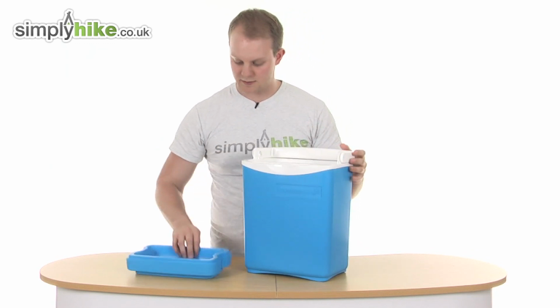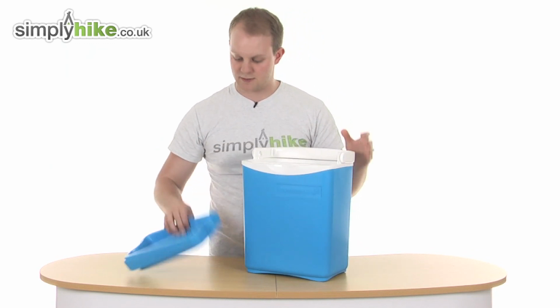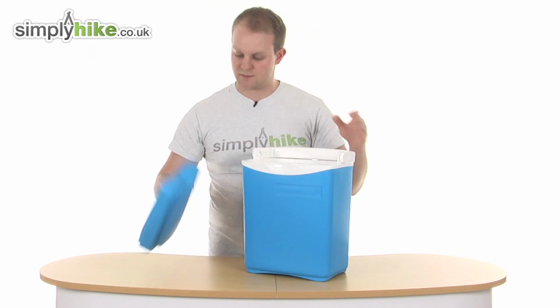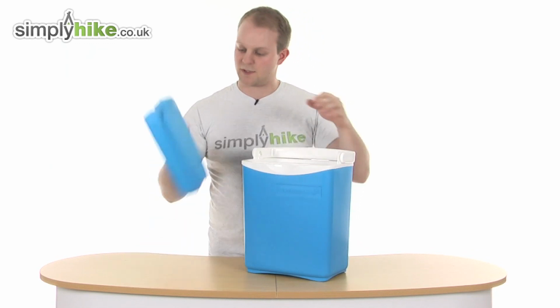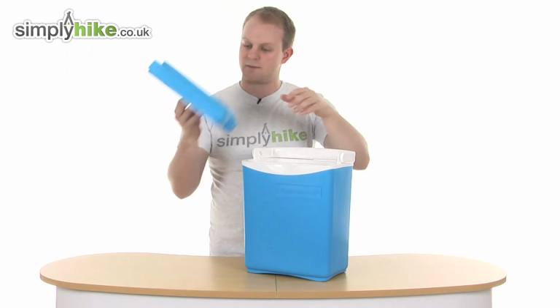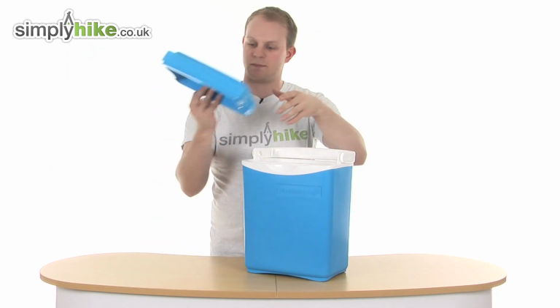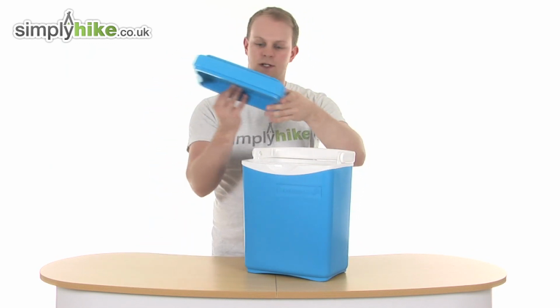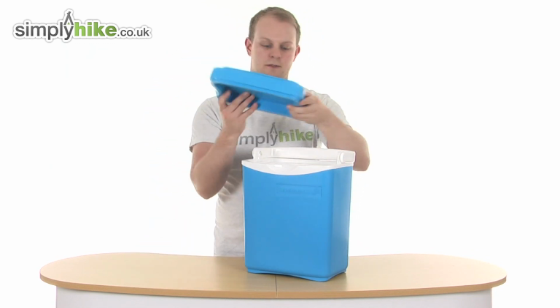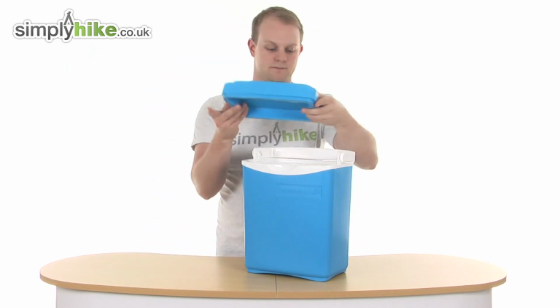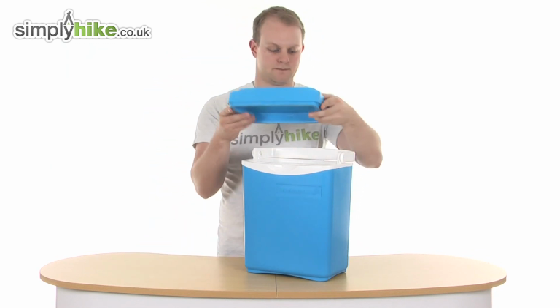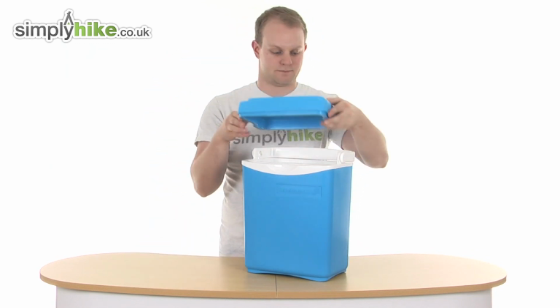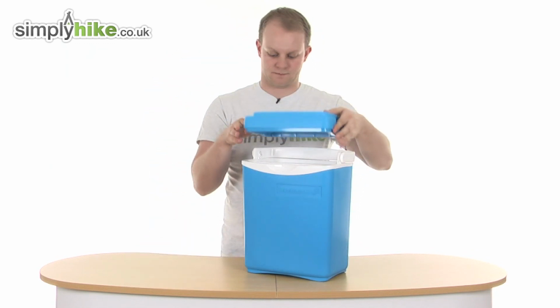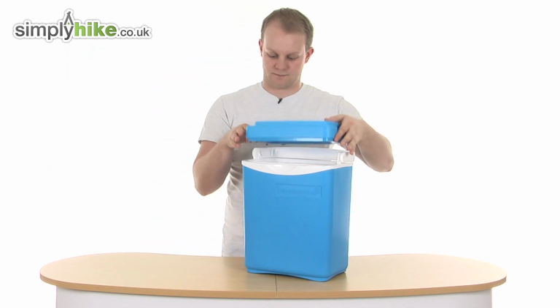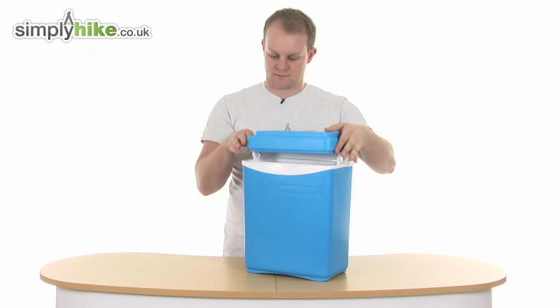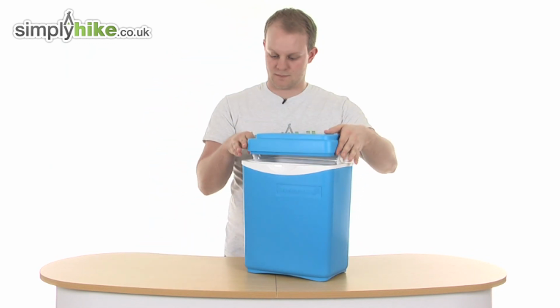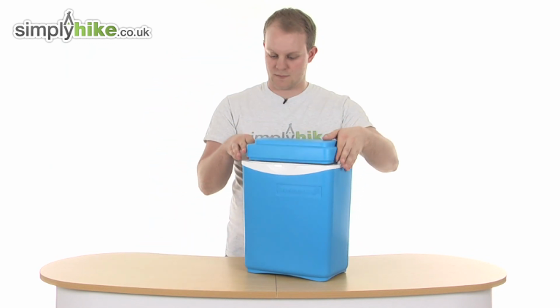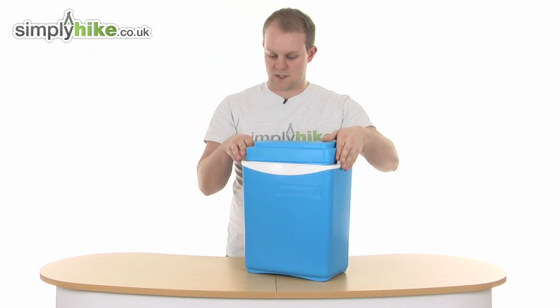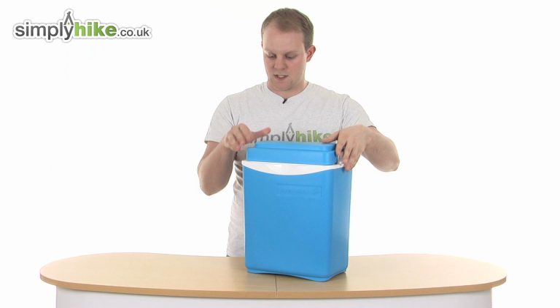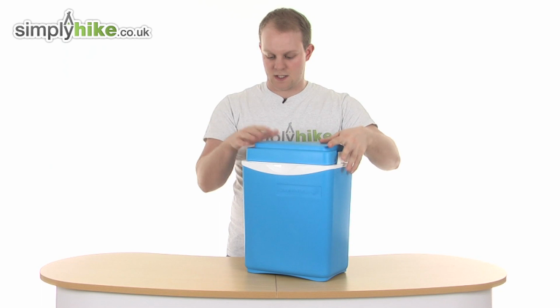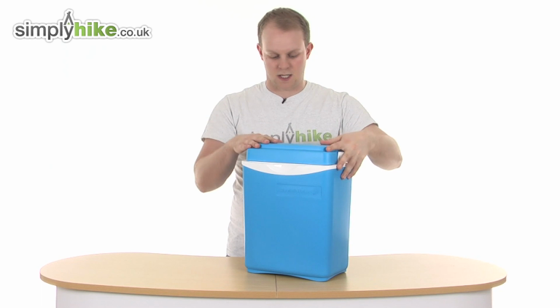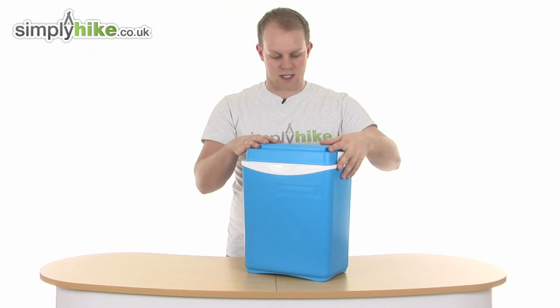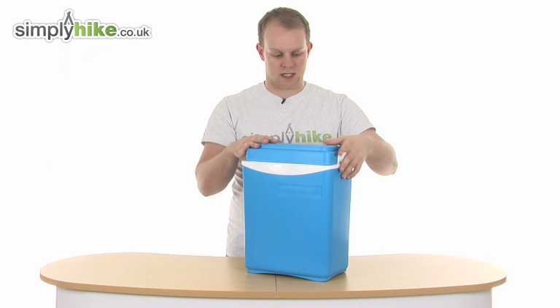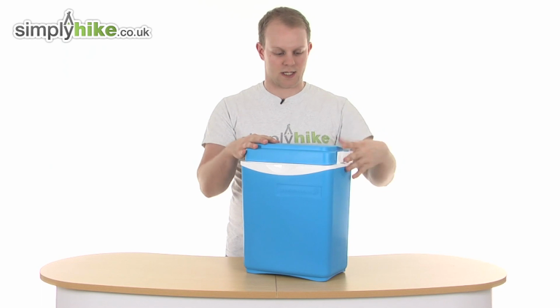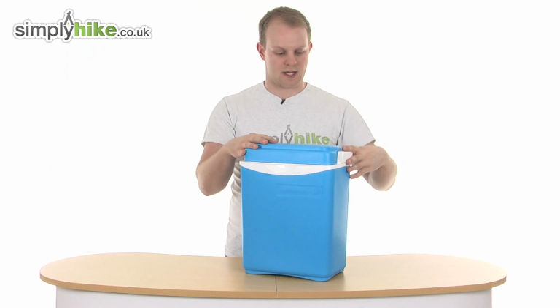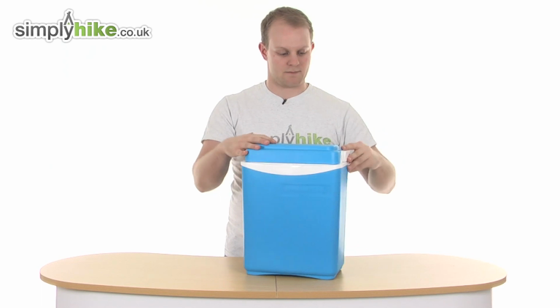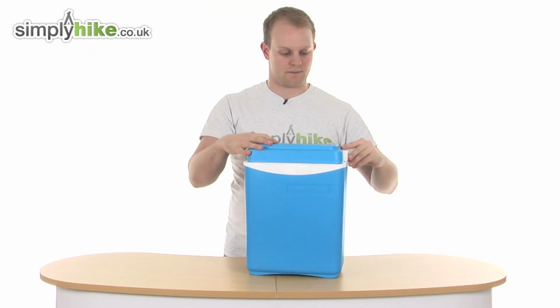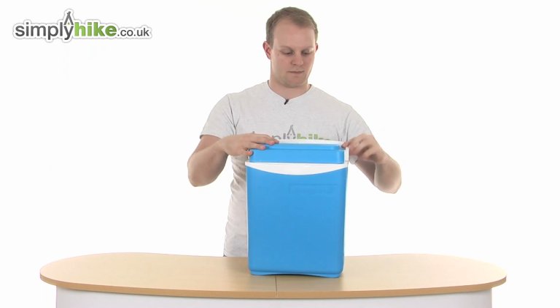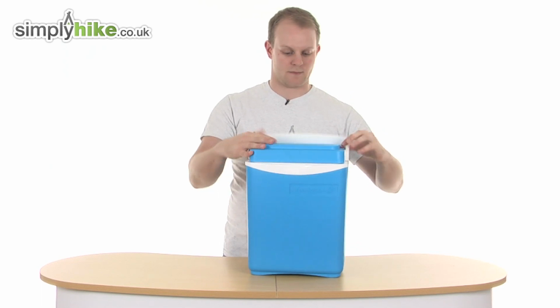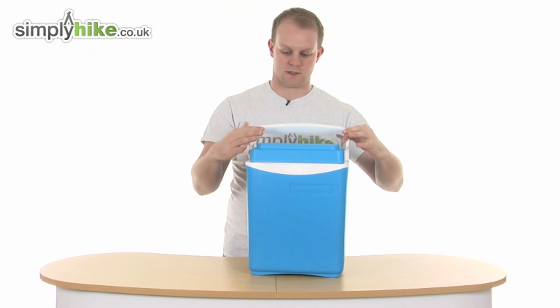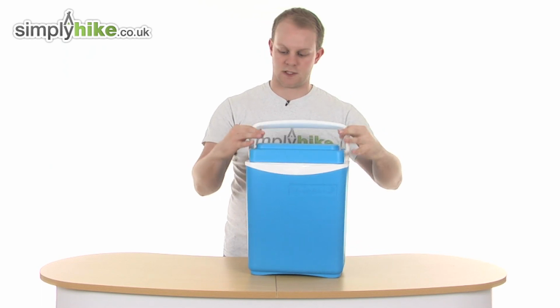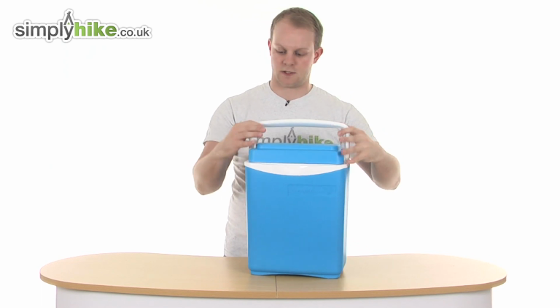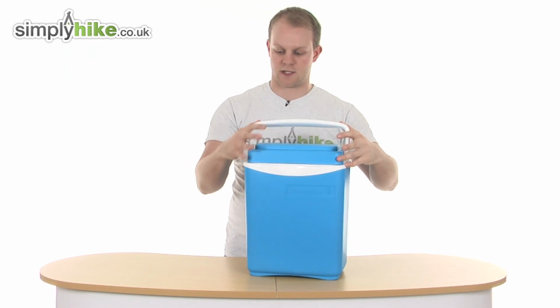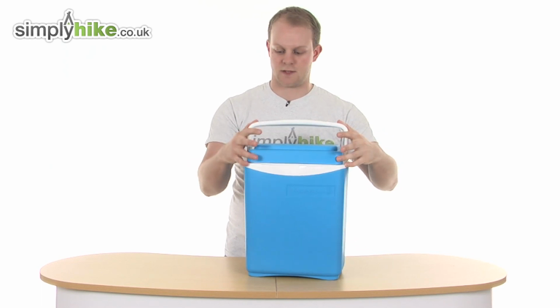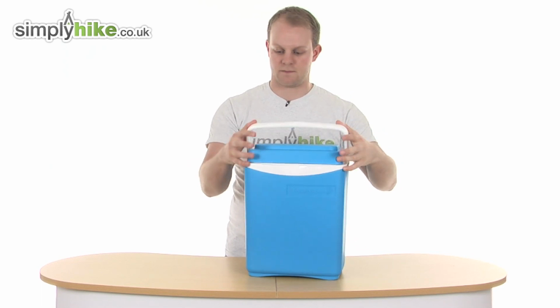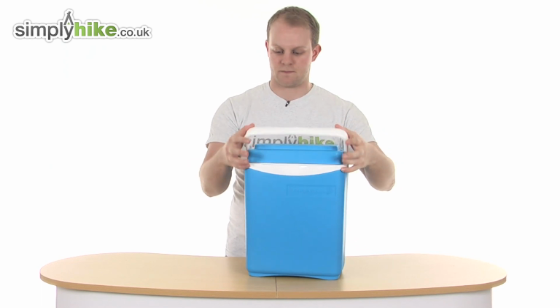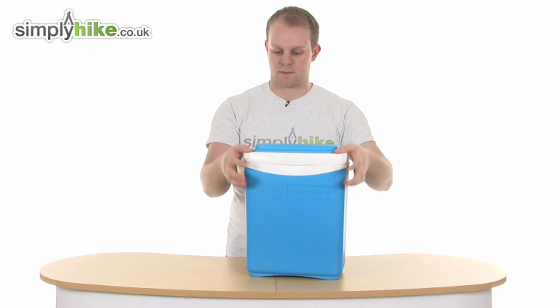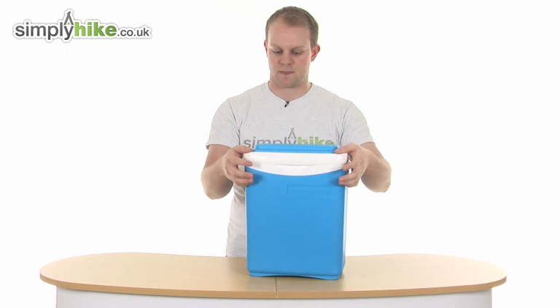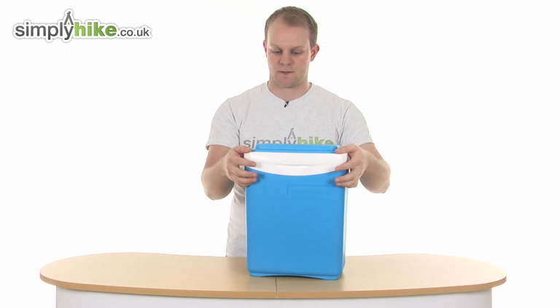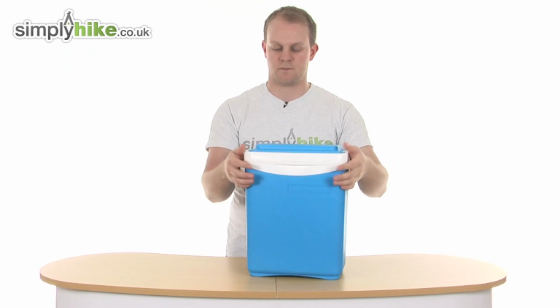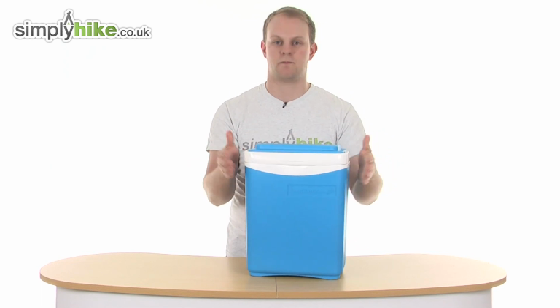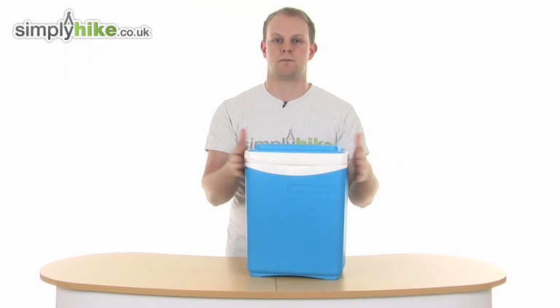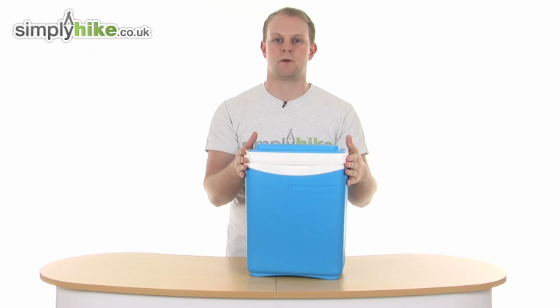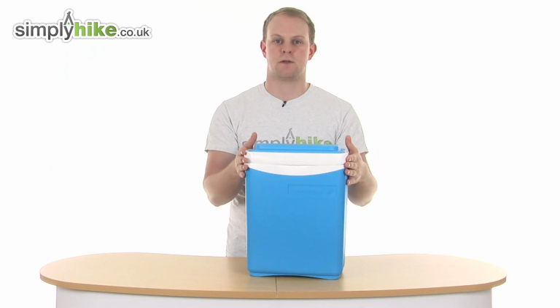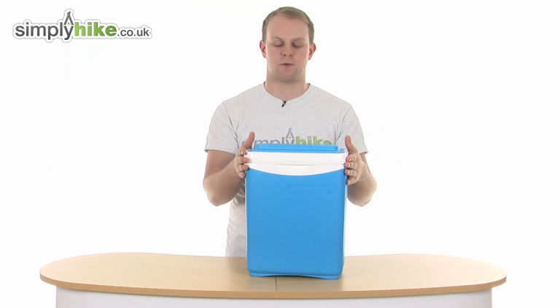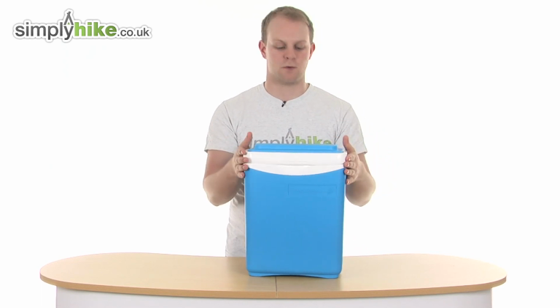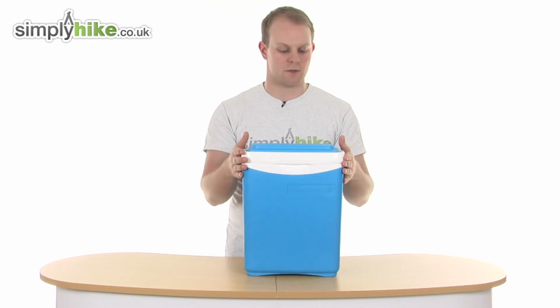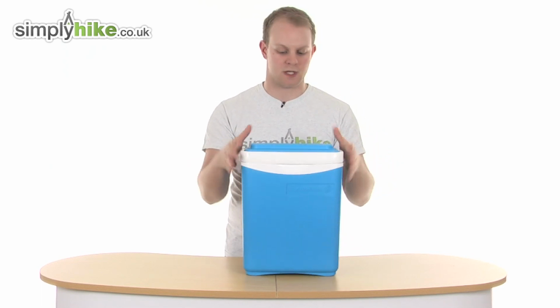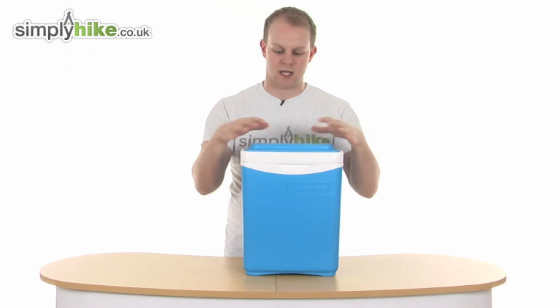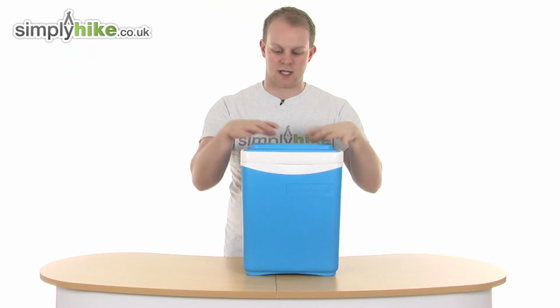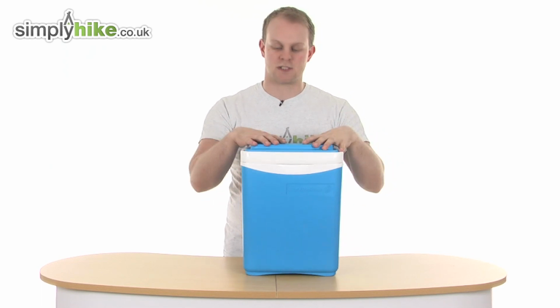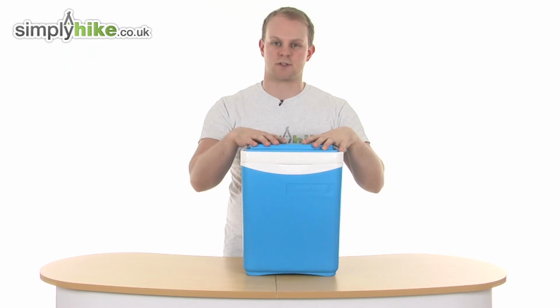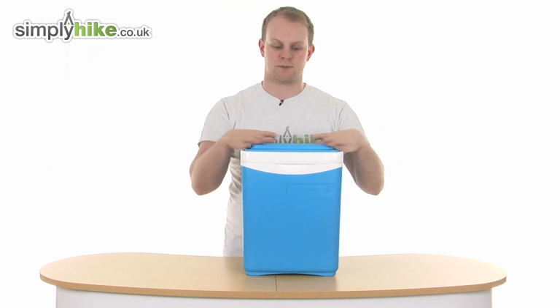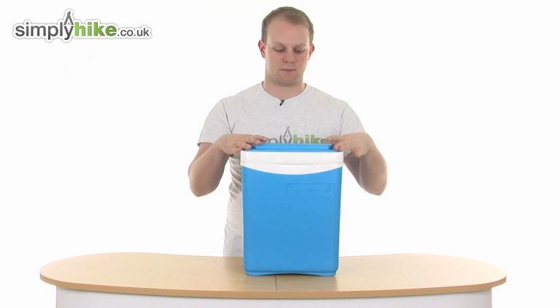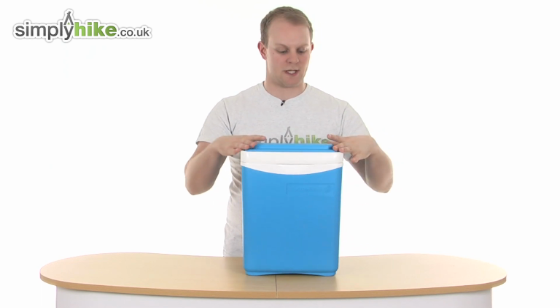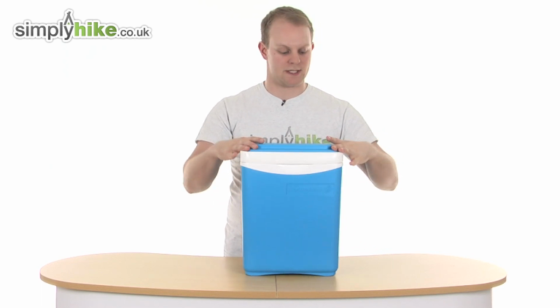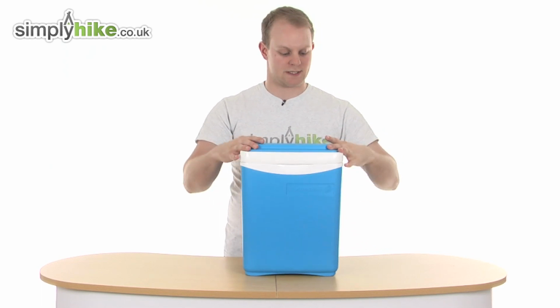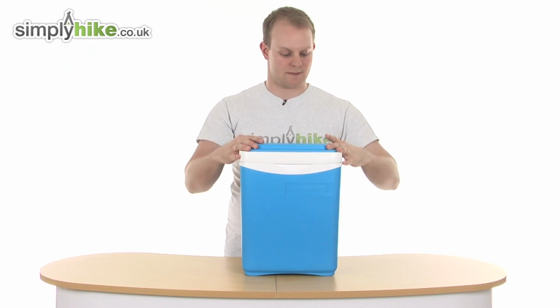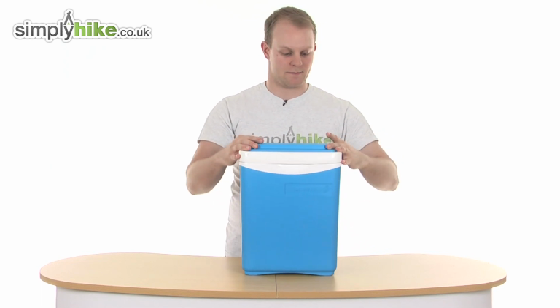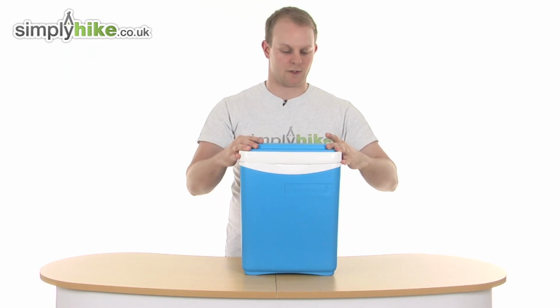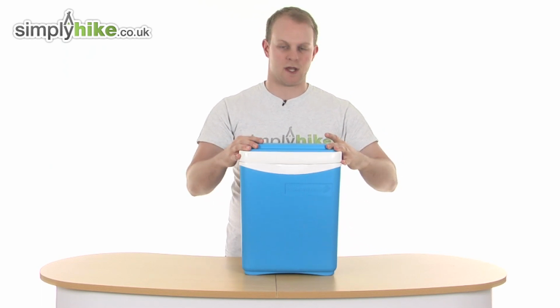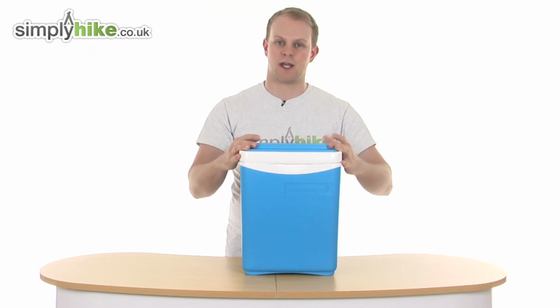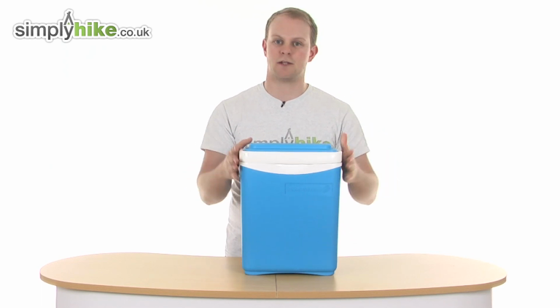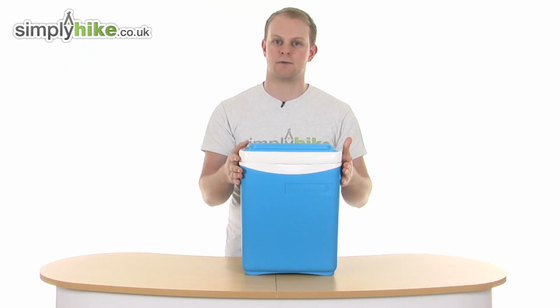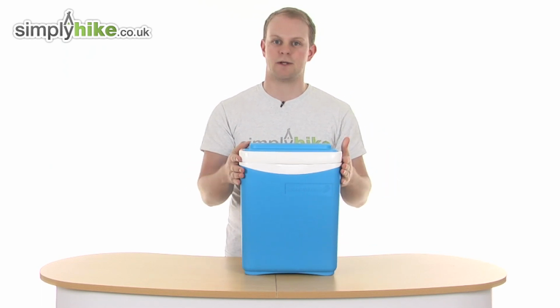So just put the lid back on, and again to lock it, push it forward - that's locked in place, not going anywhere.